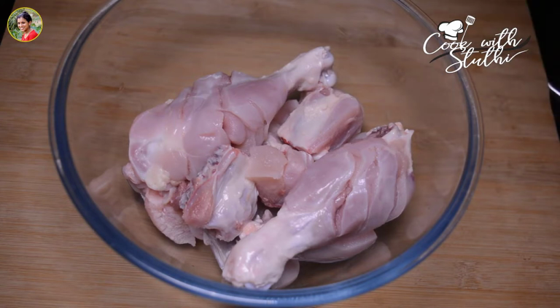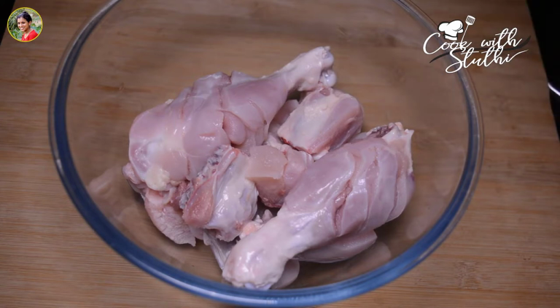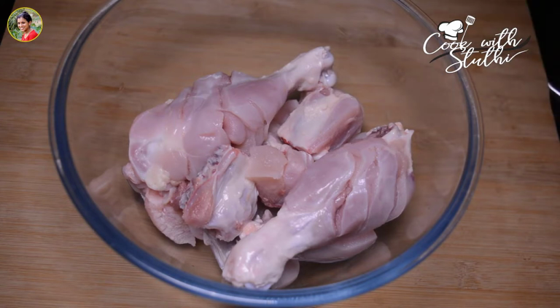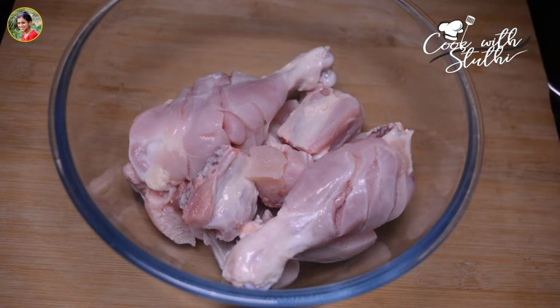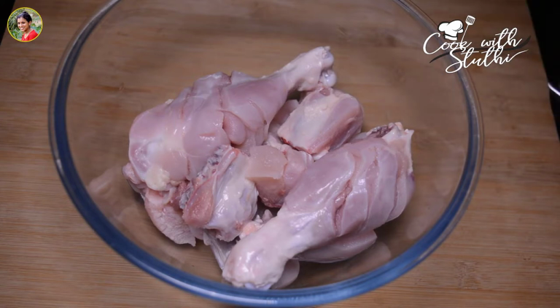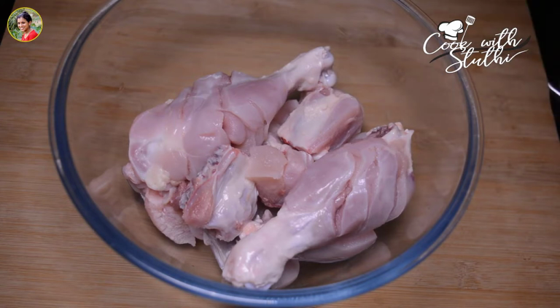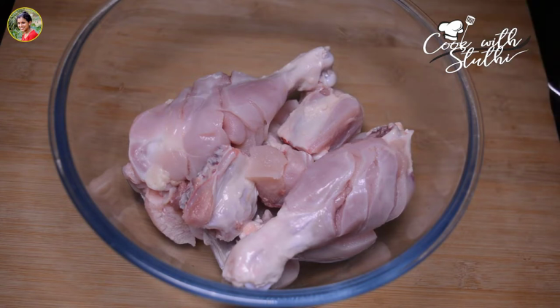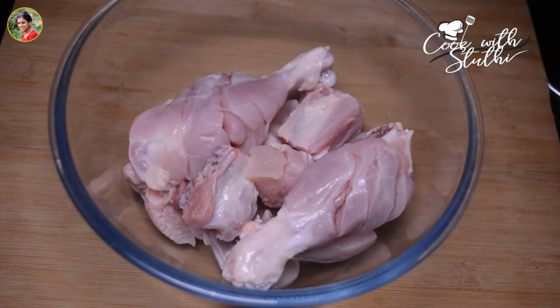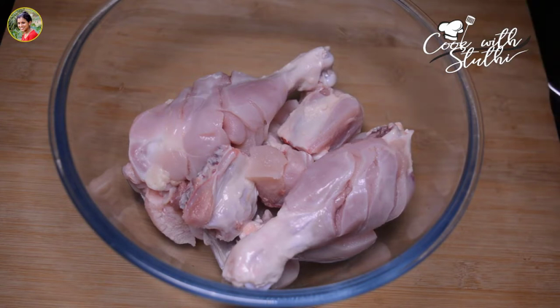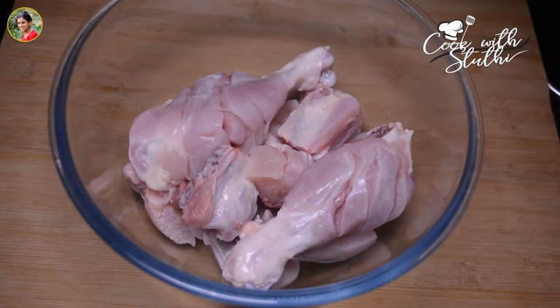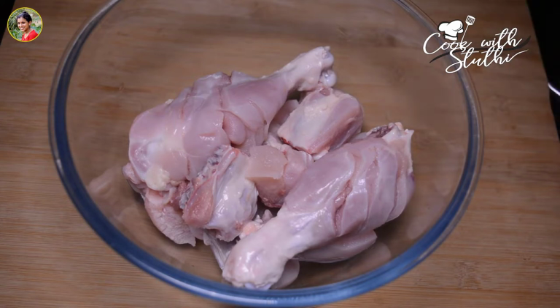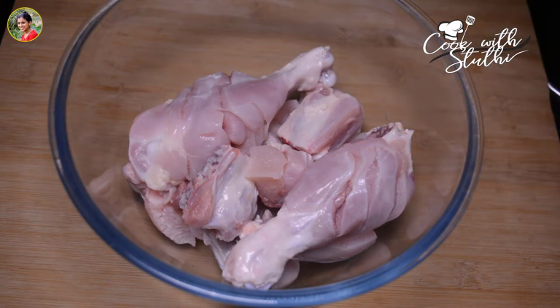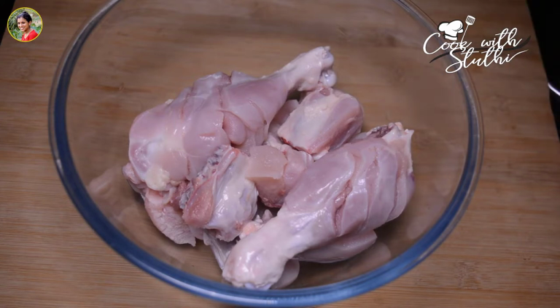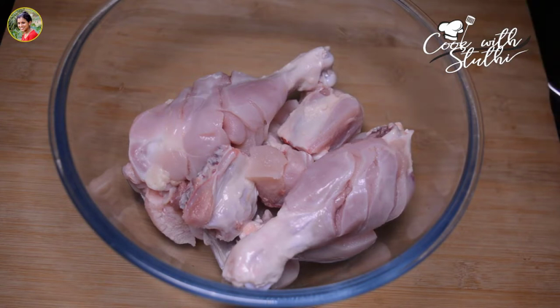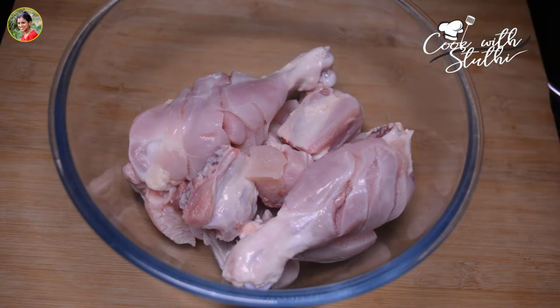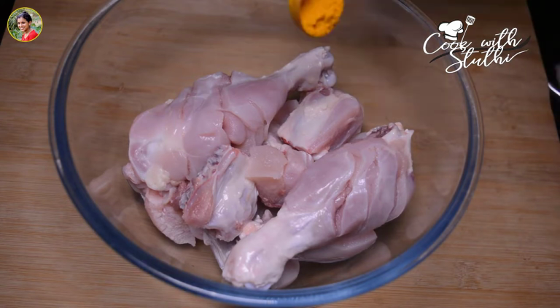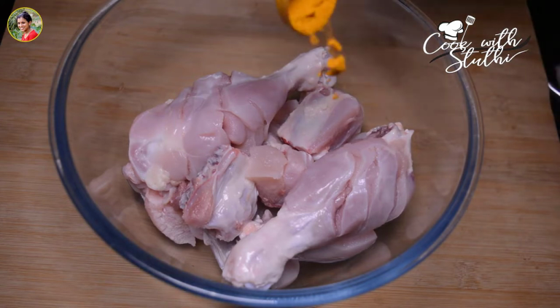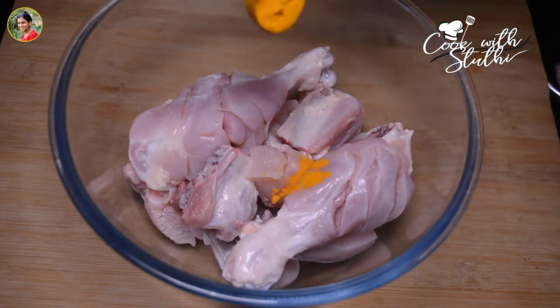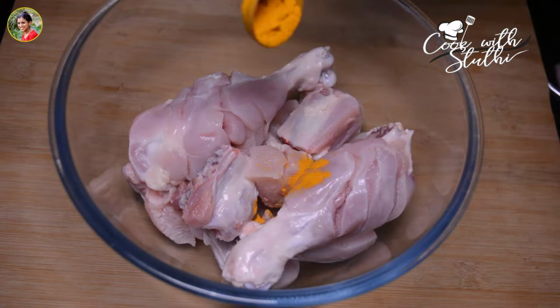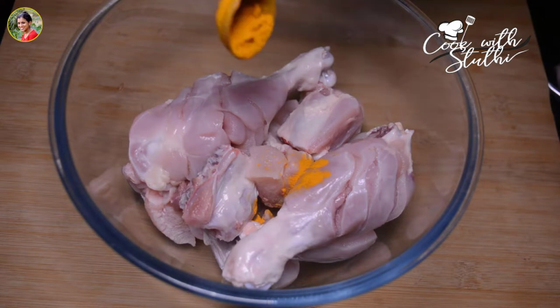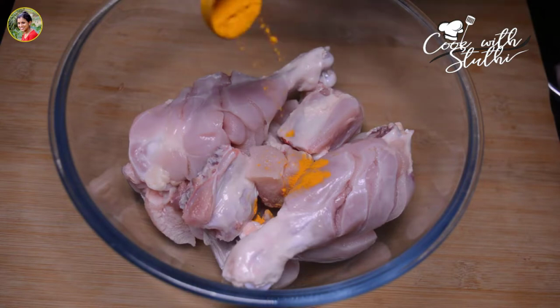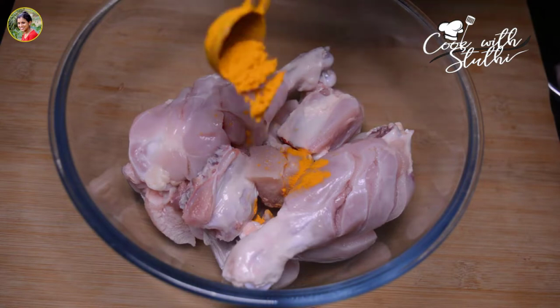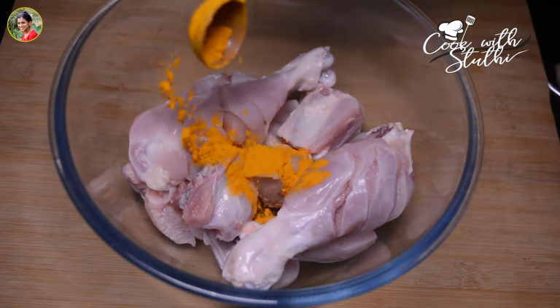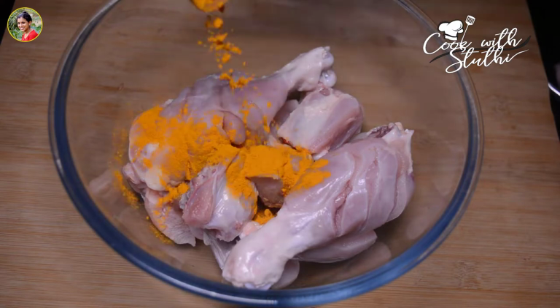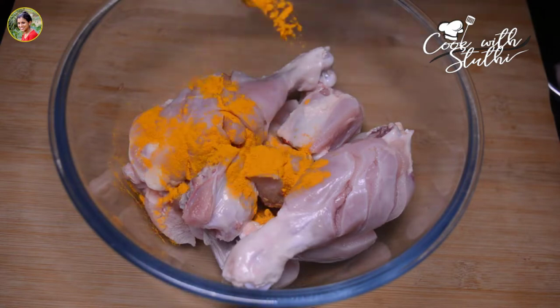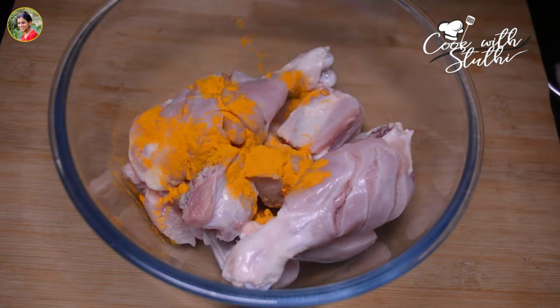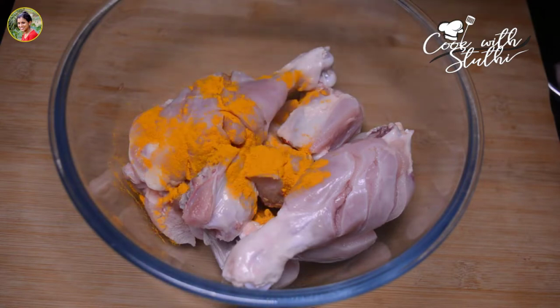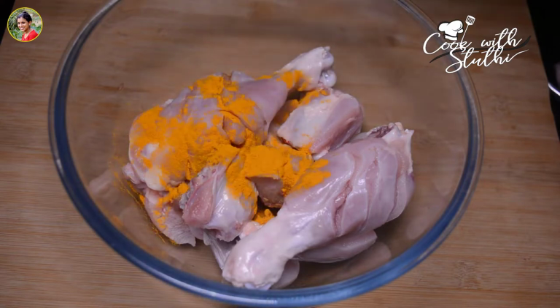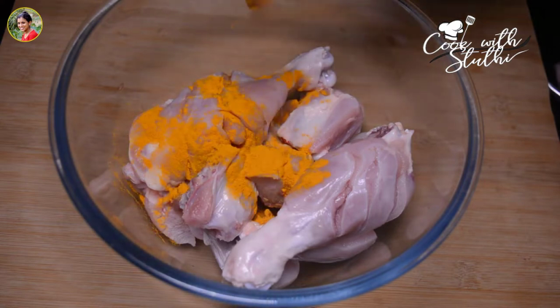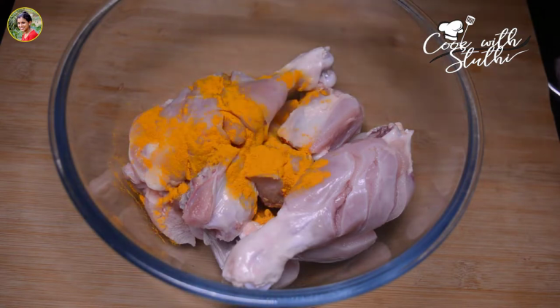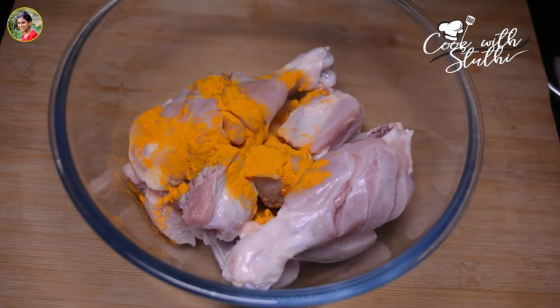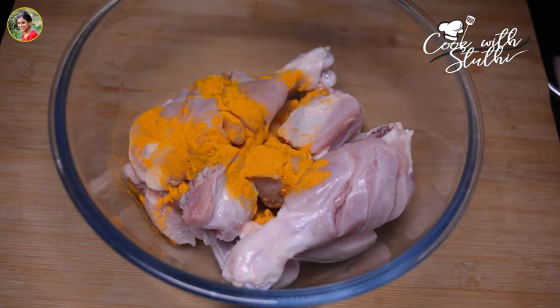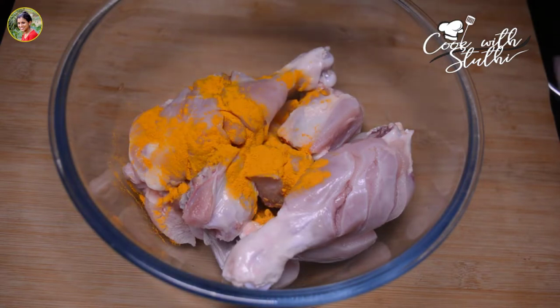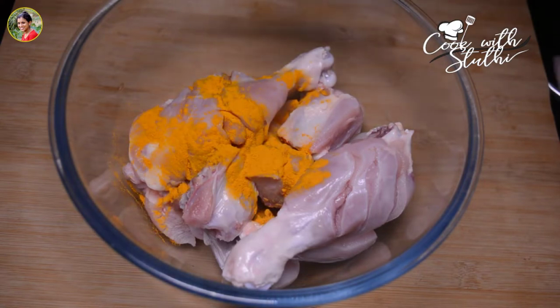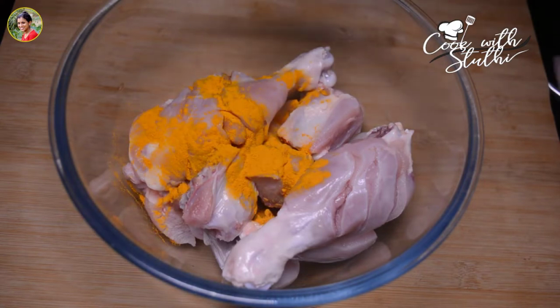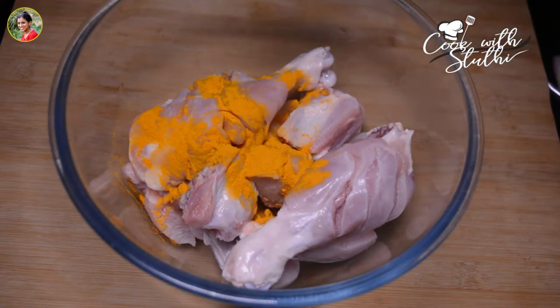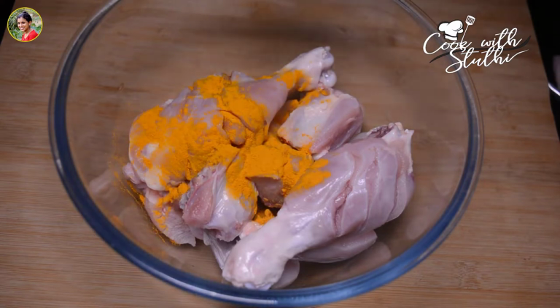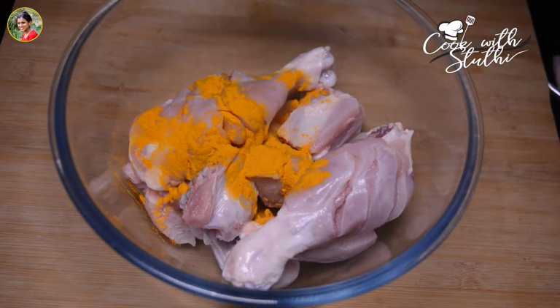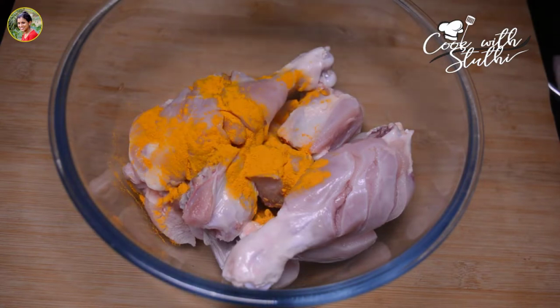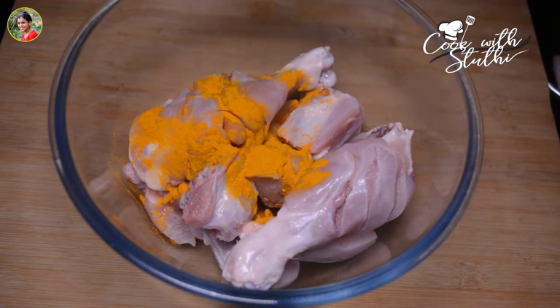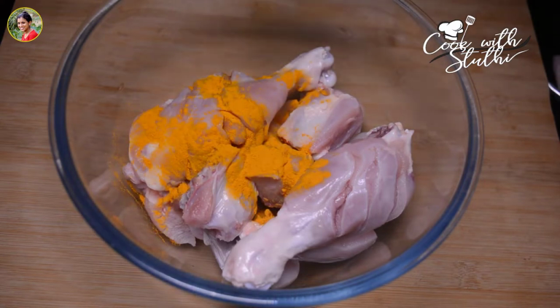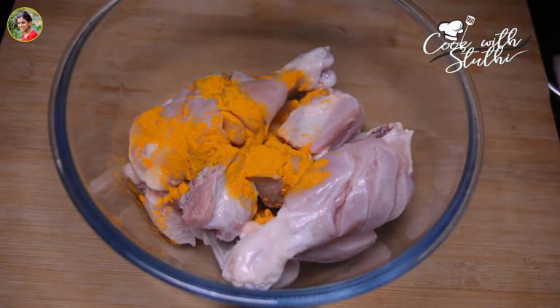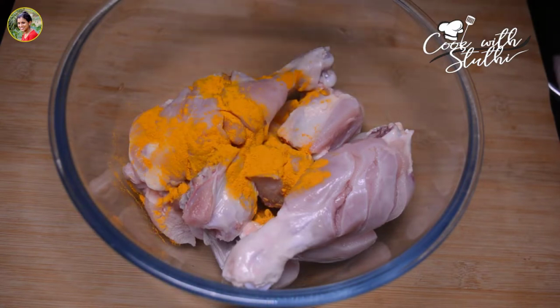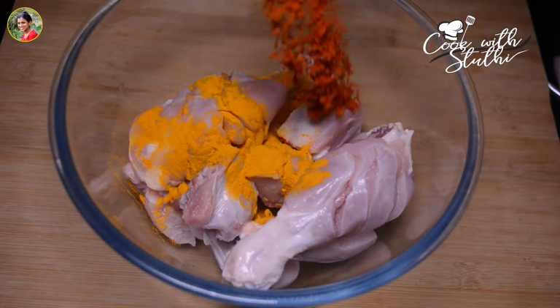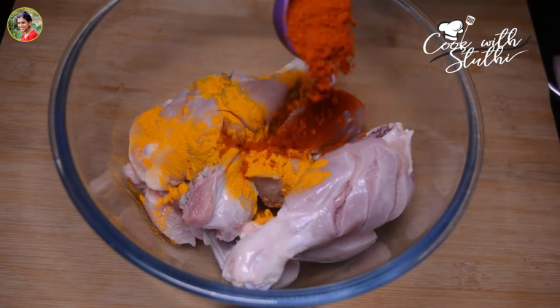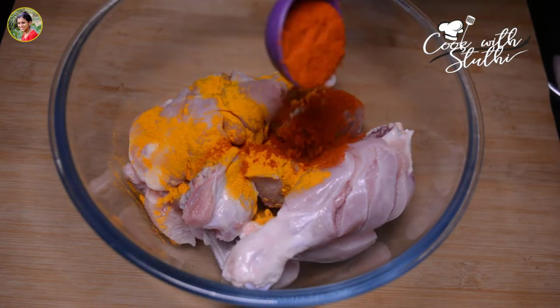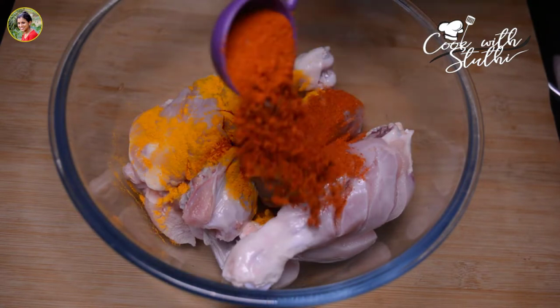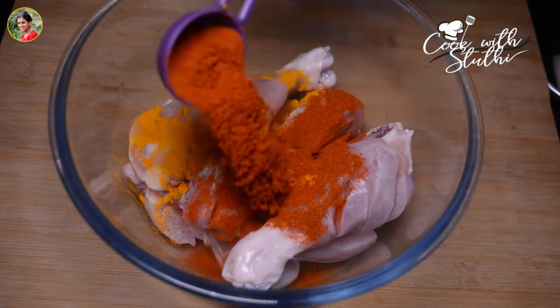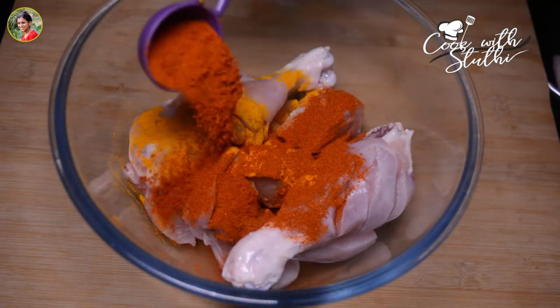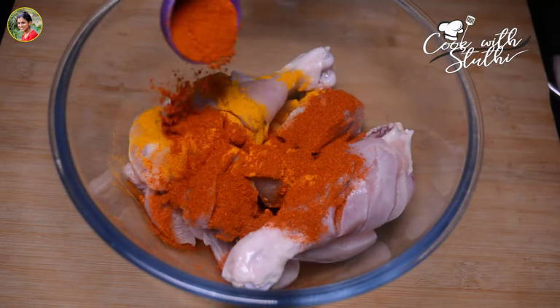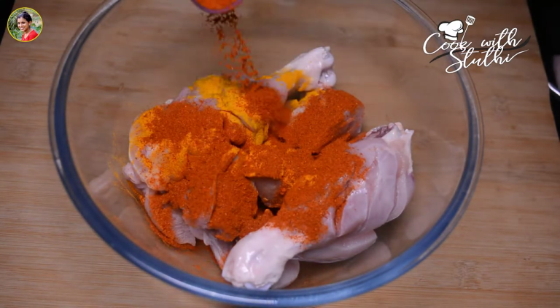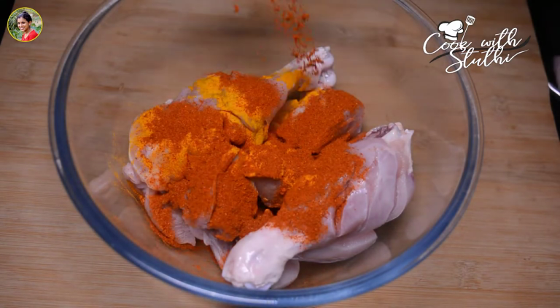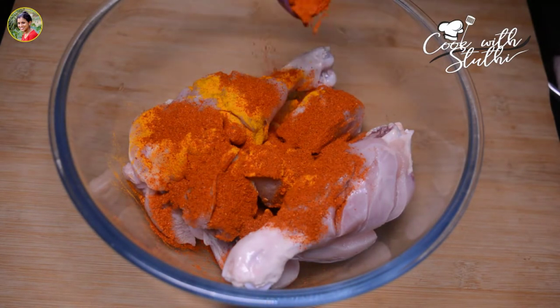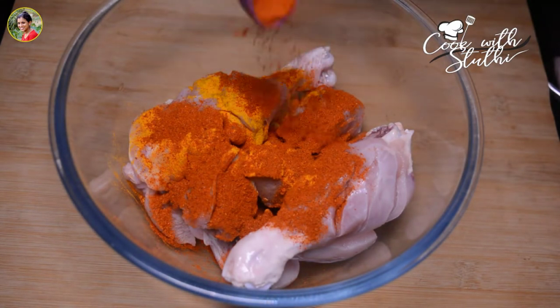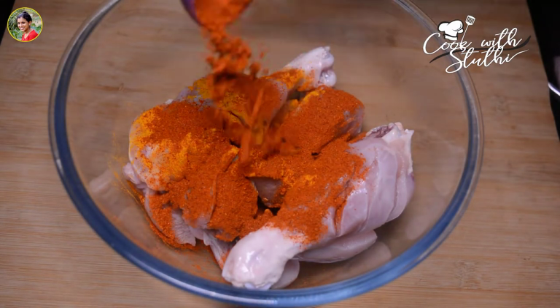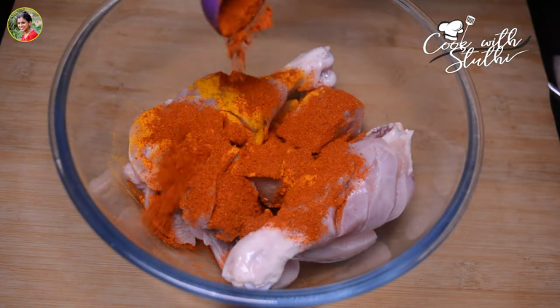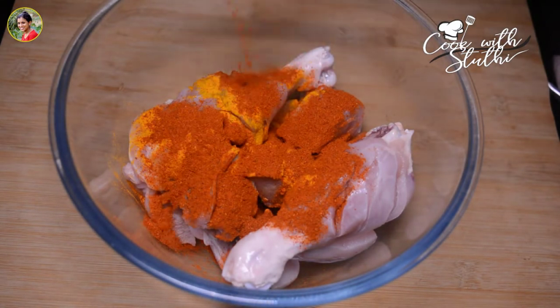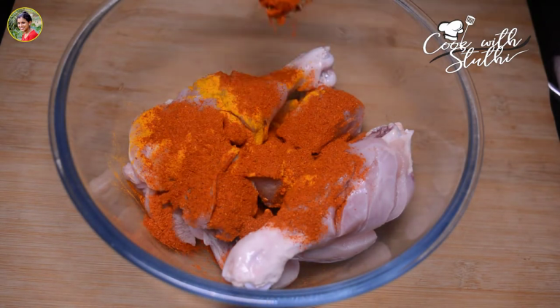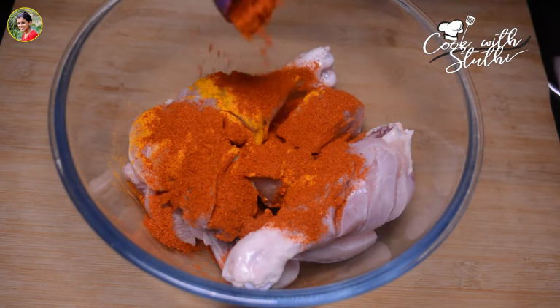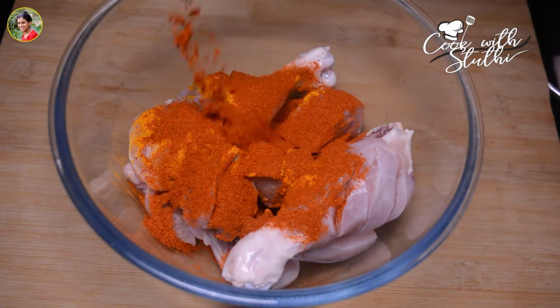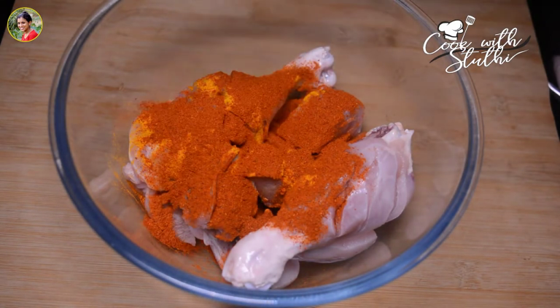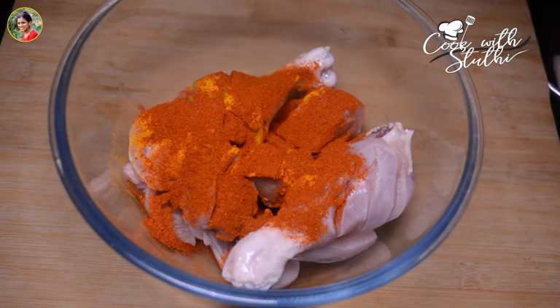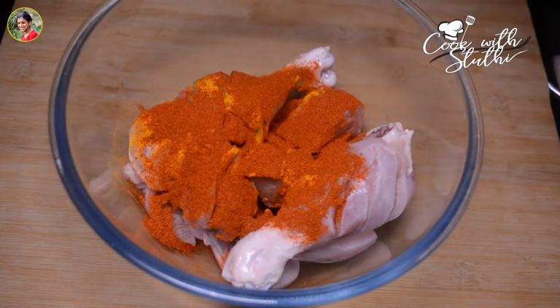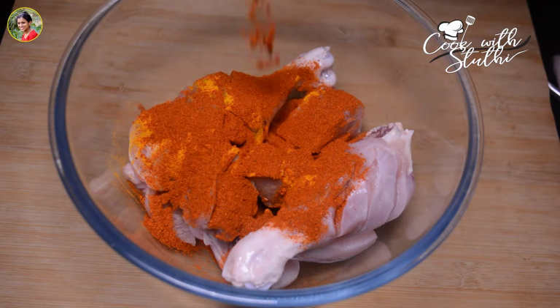Let's cook this dish. Add 1 teaspoon of tea, then add 1 tablespoon of kashmiri chili powder.